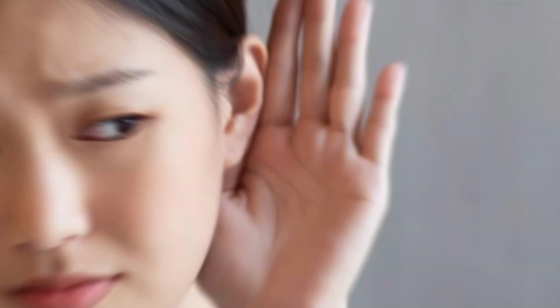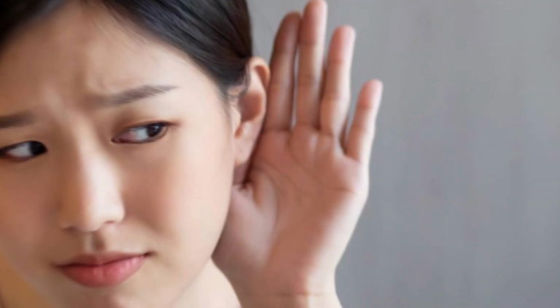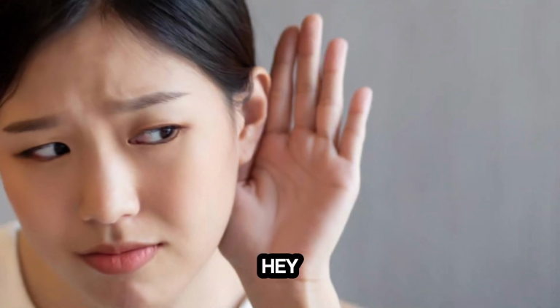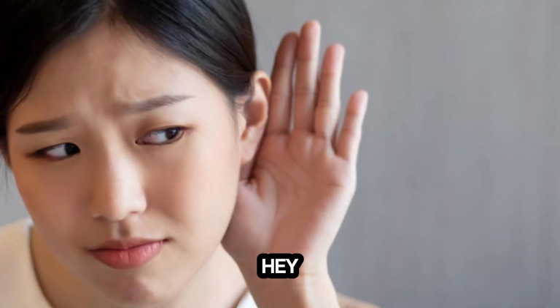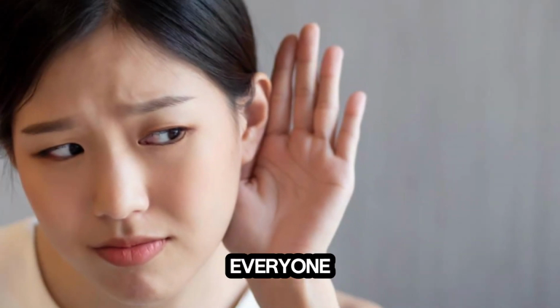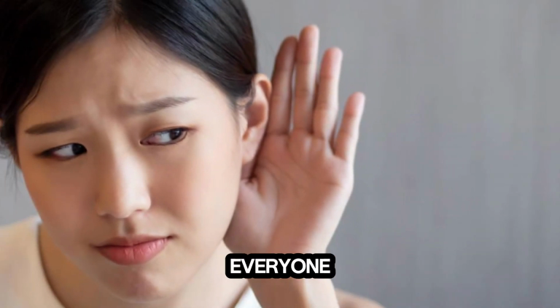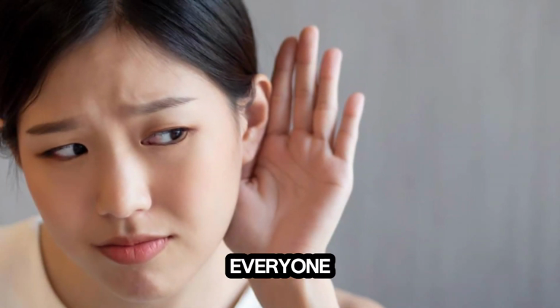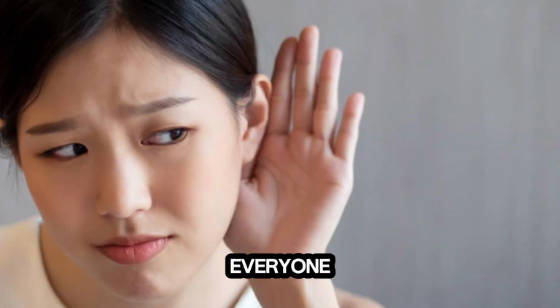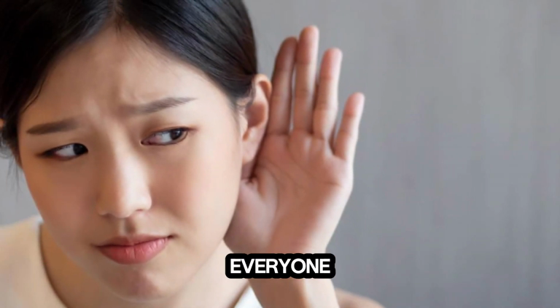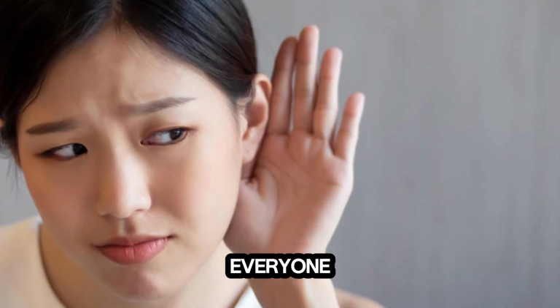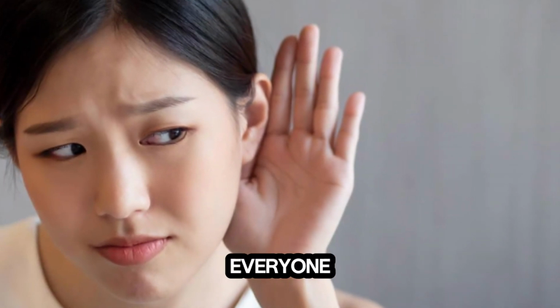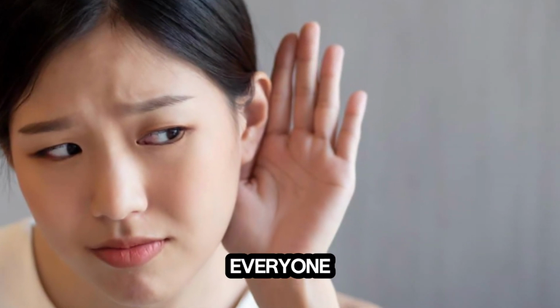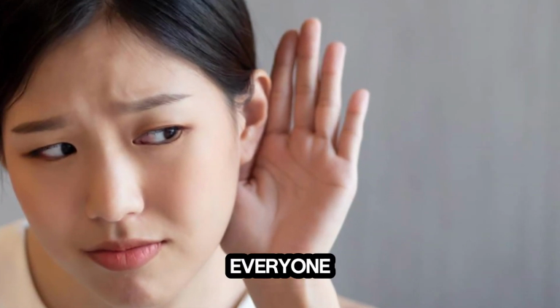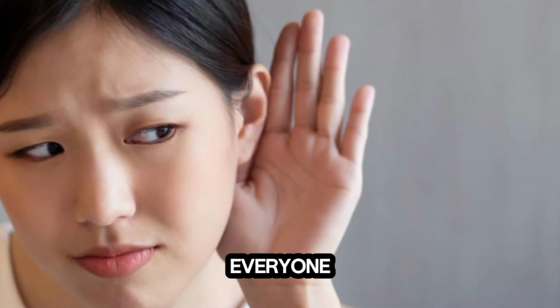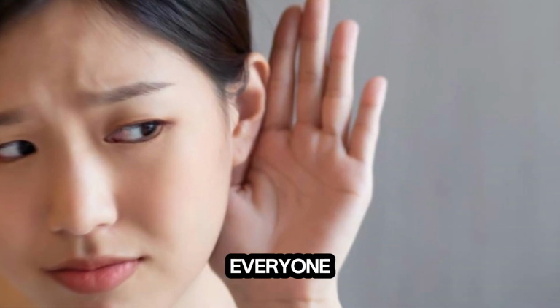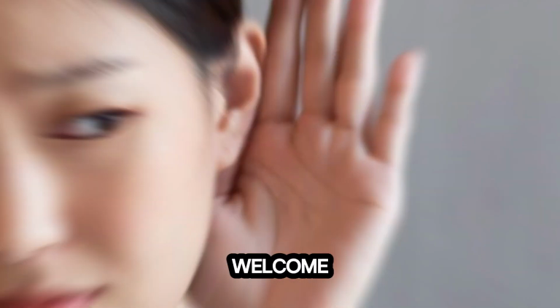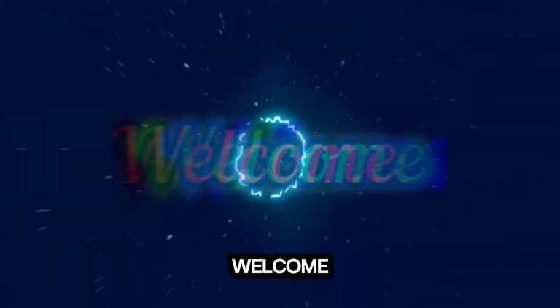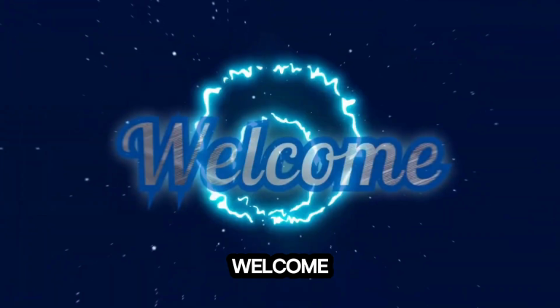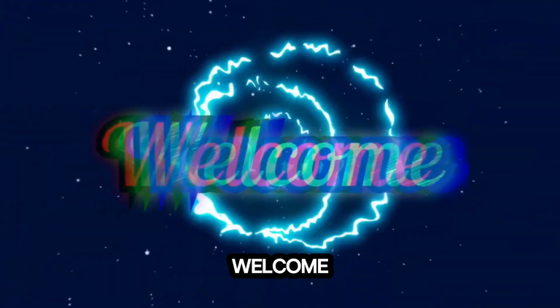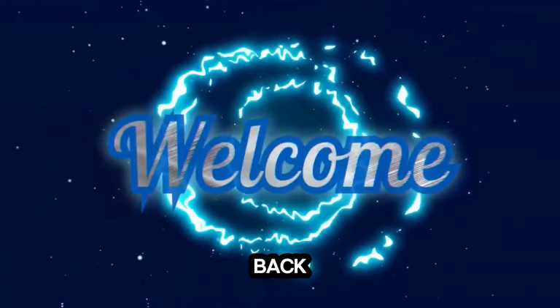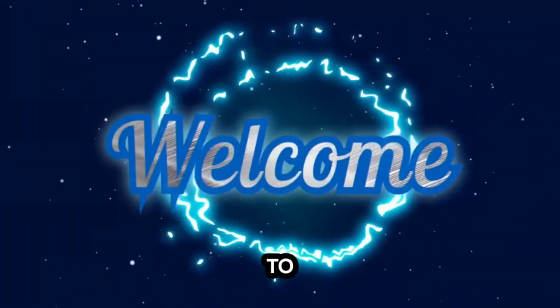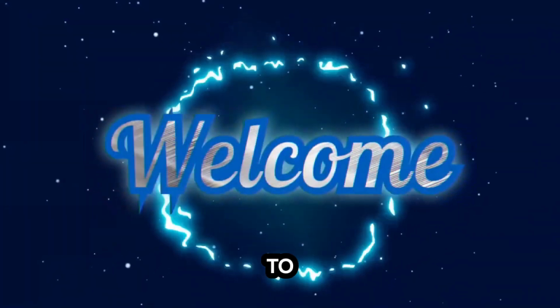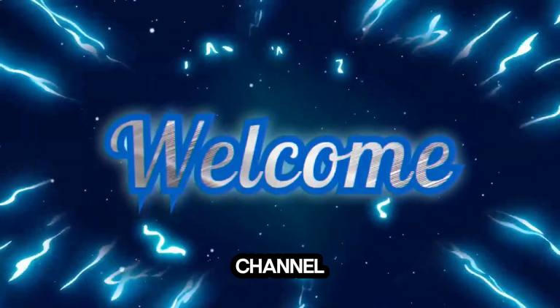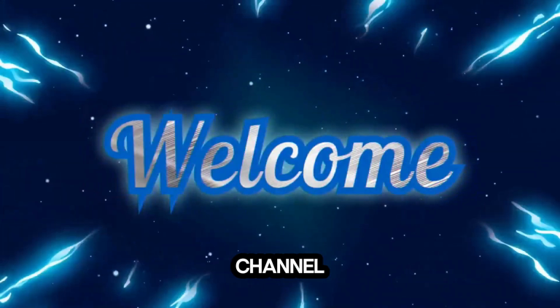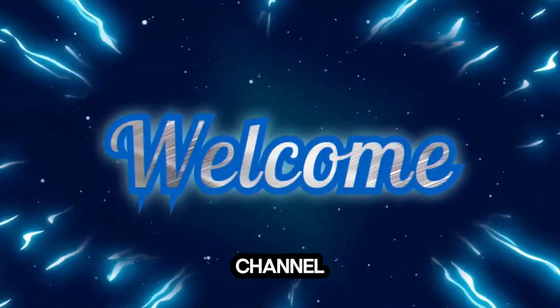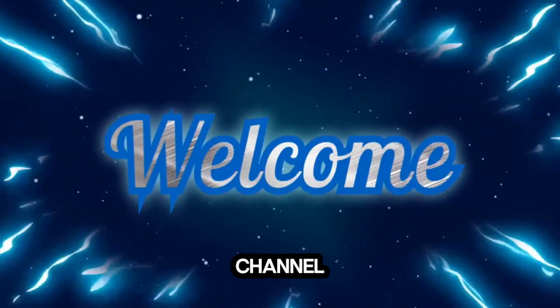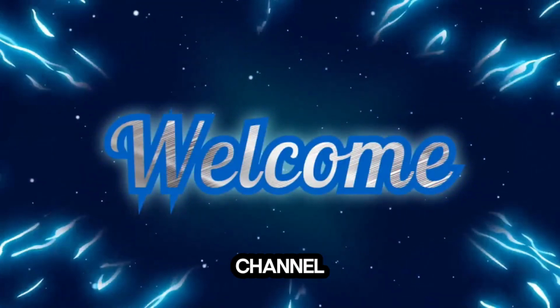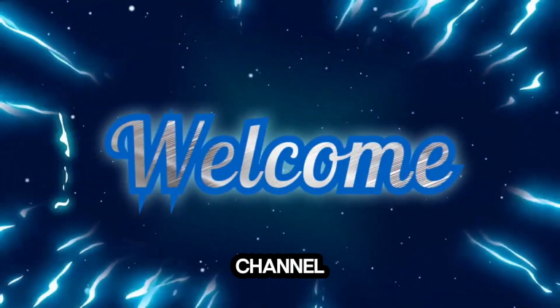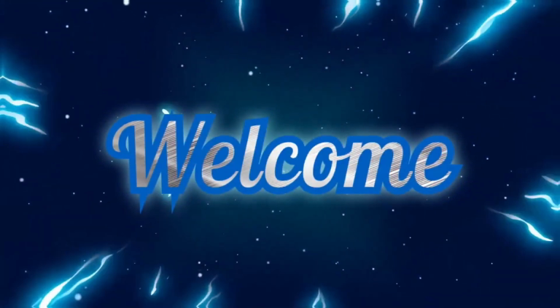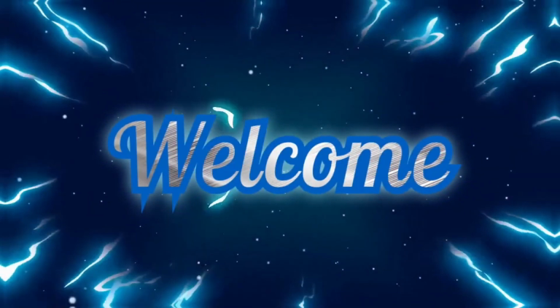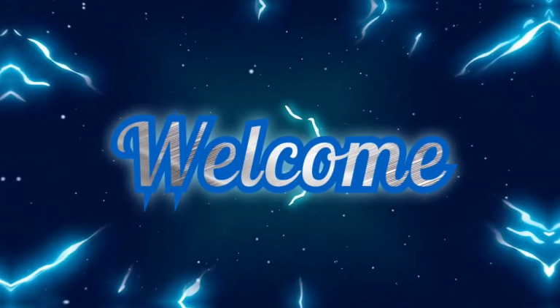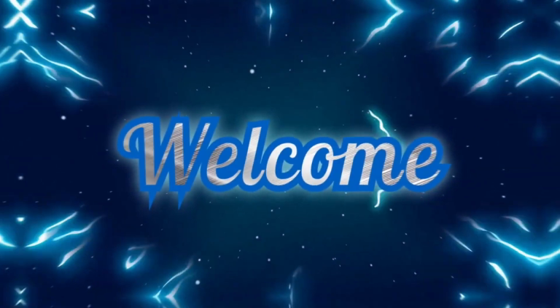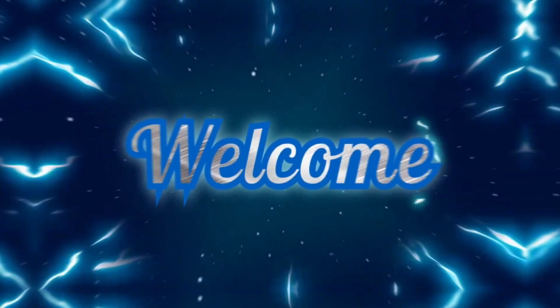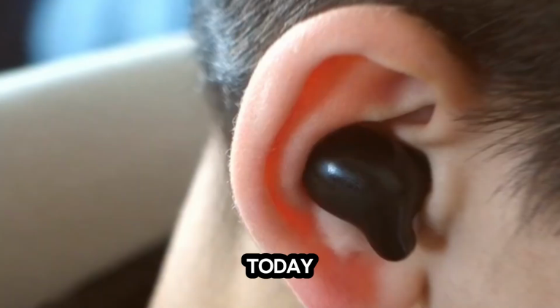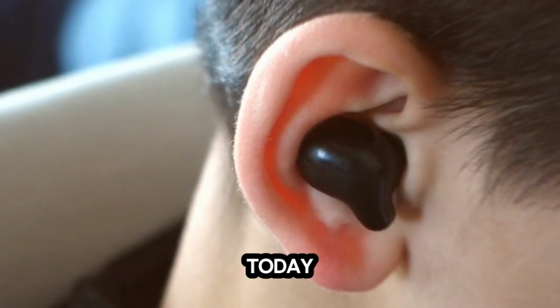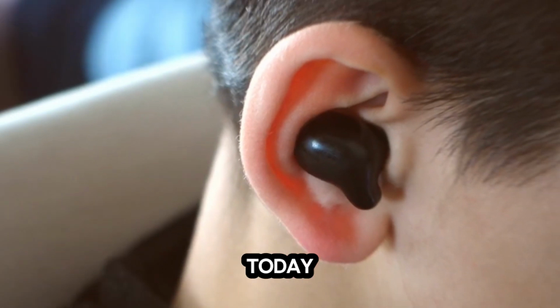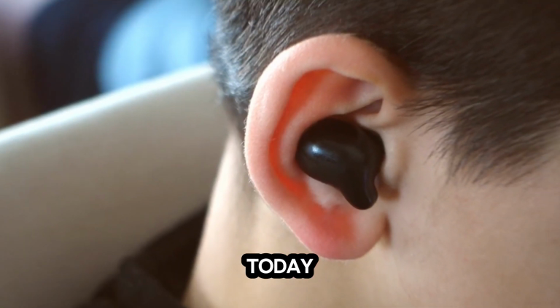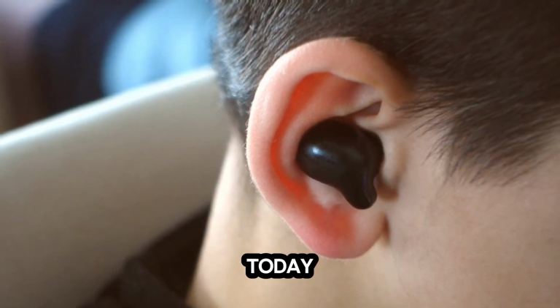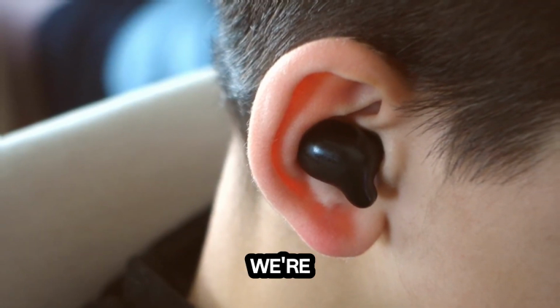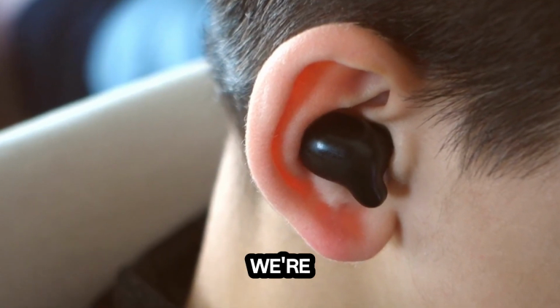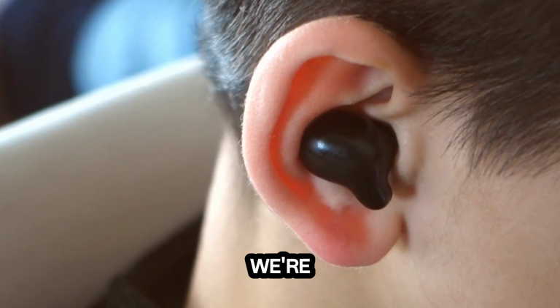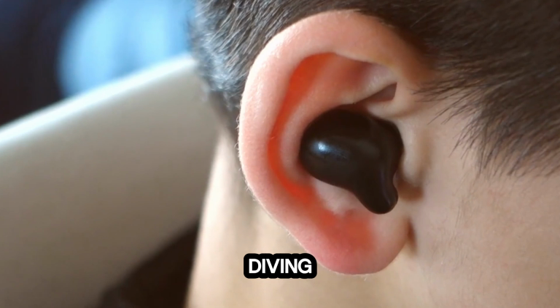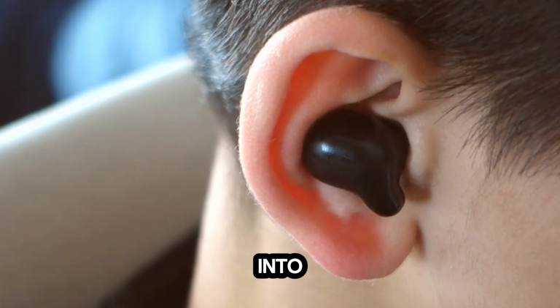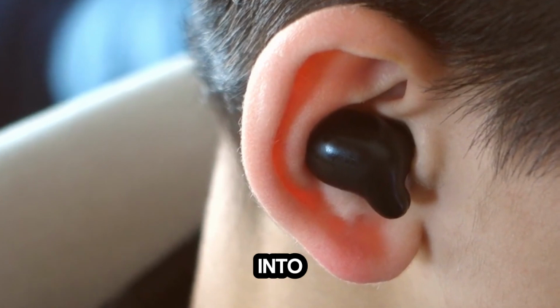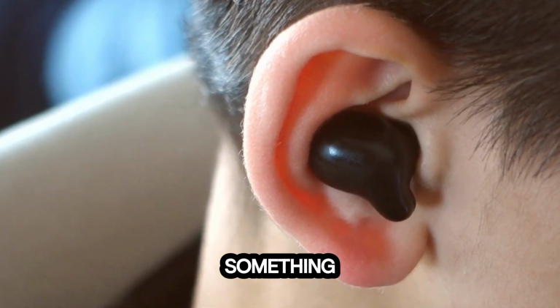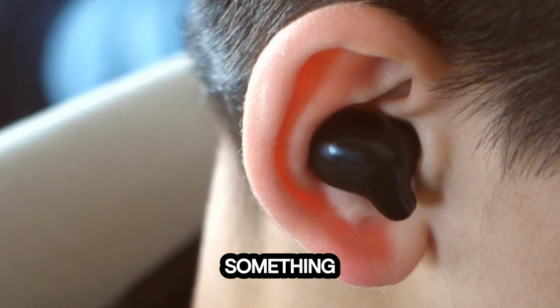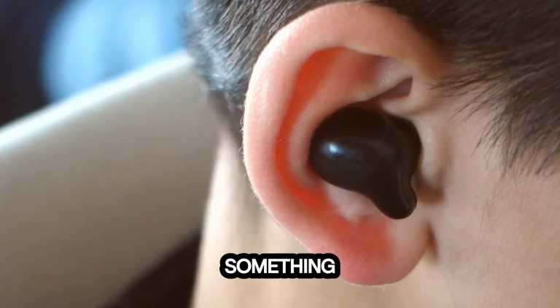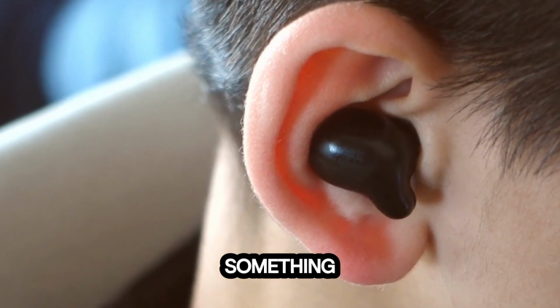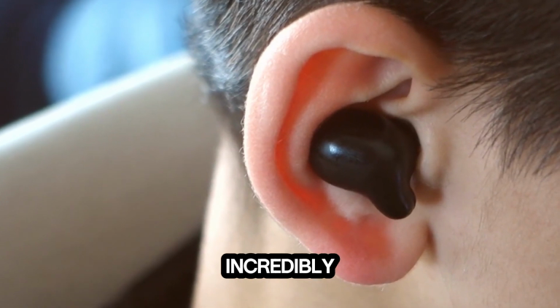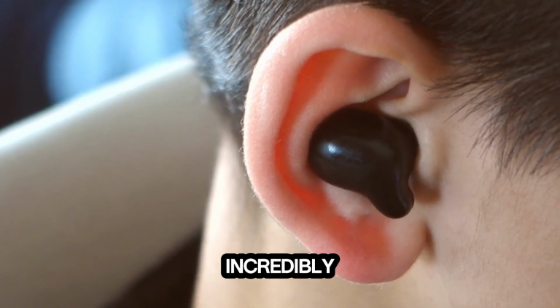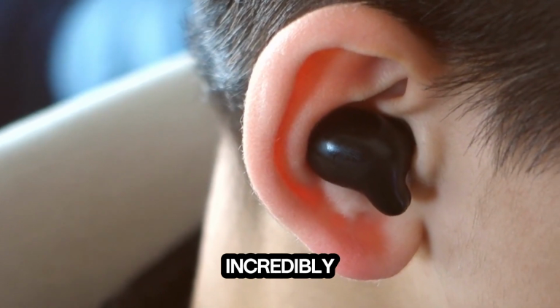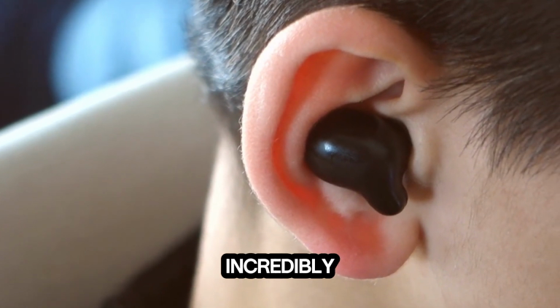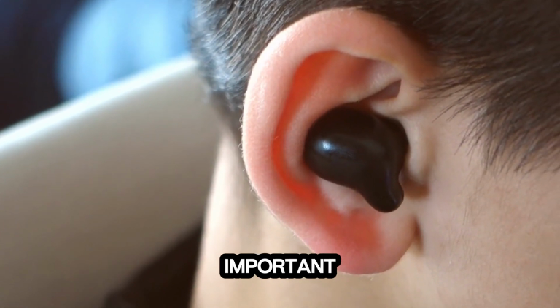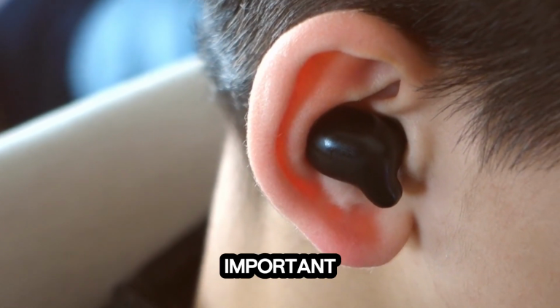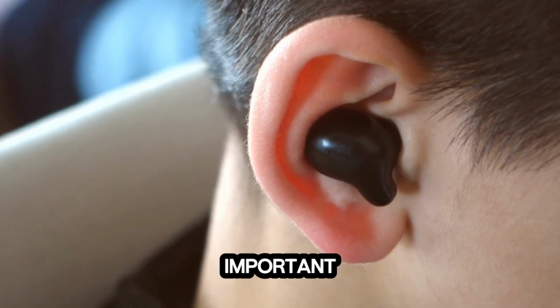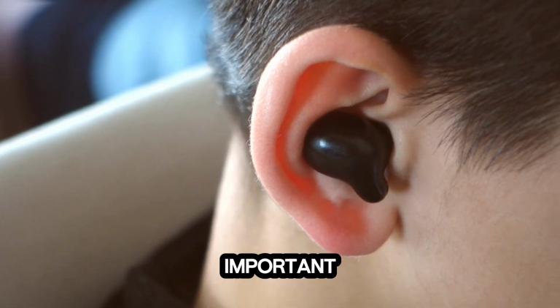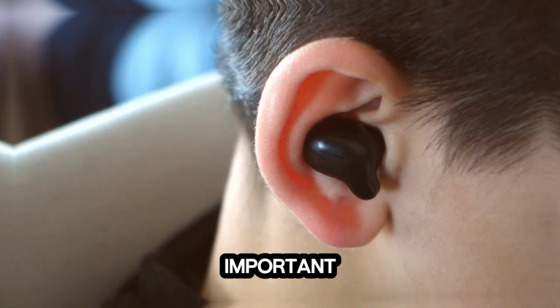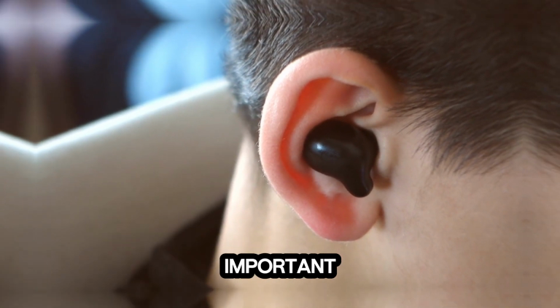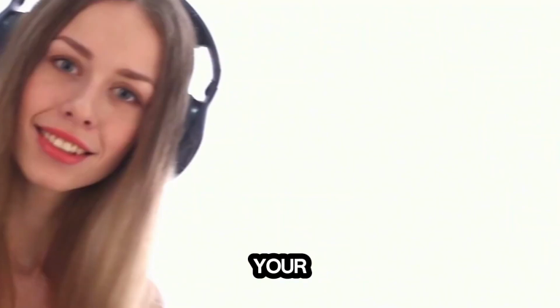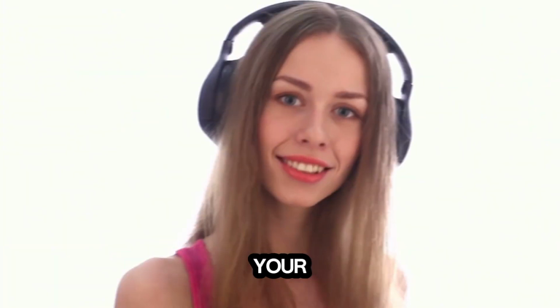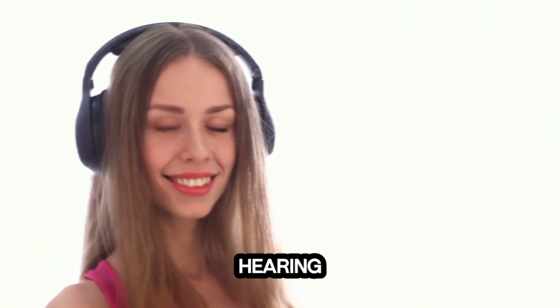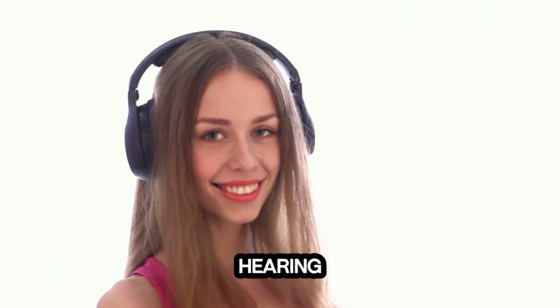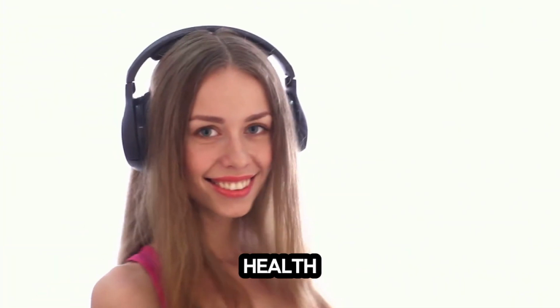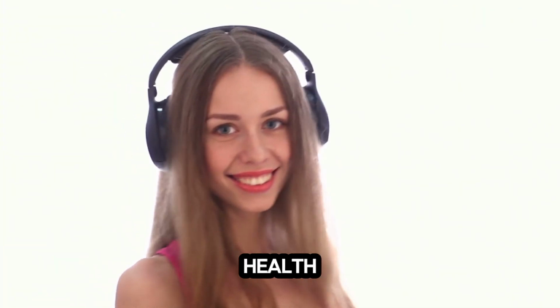Hey everyone! Welcome back to our channel. Today, we're diving into something incredibly important: your hearing health.